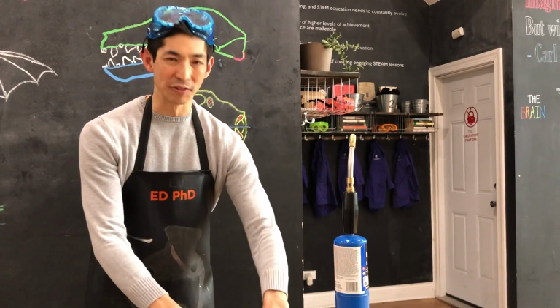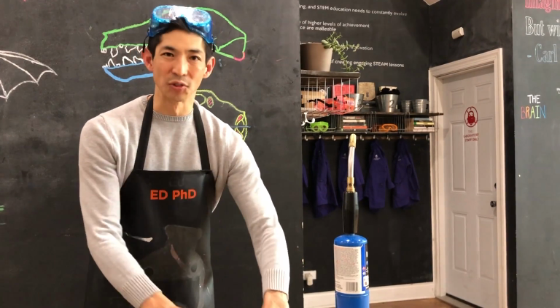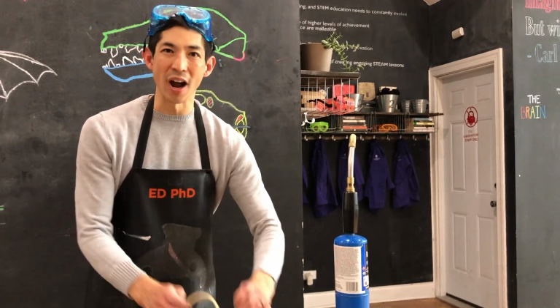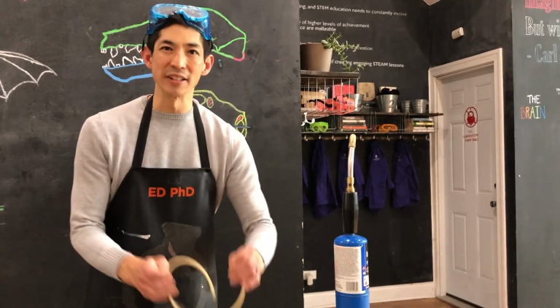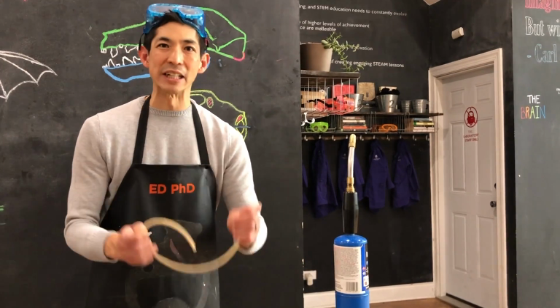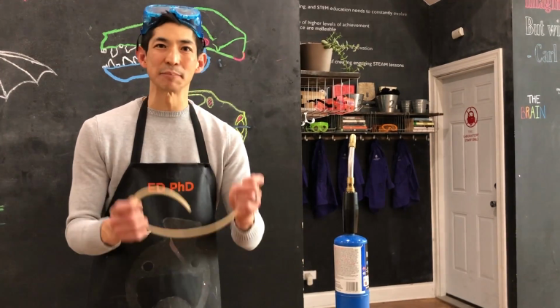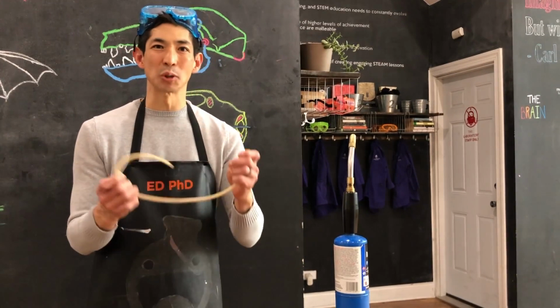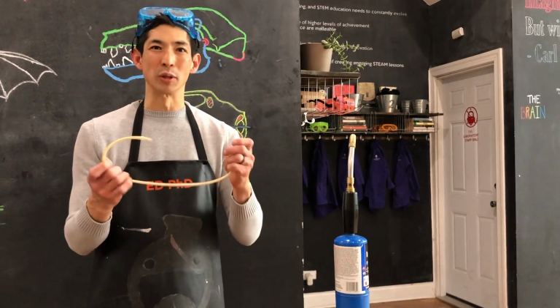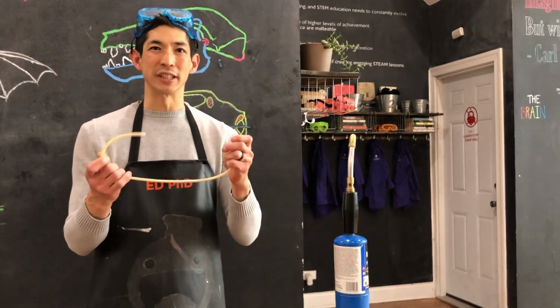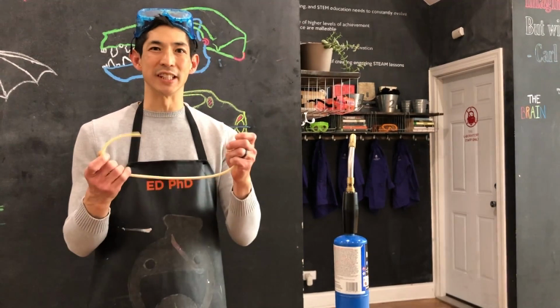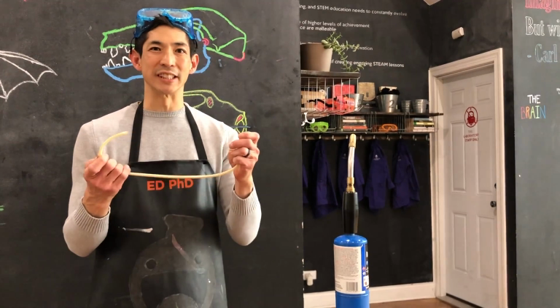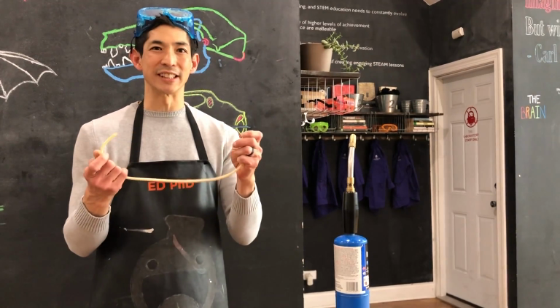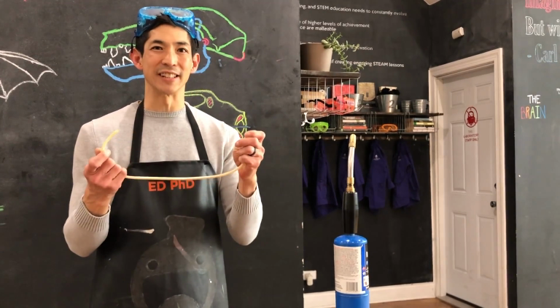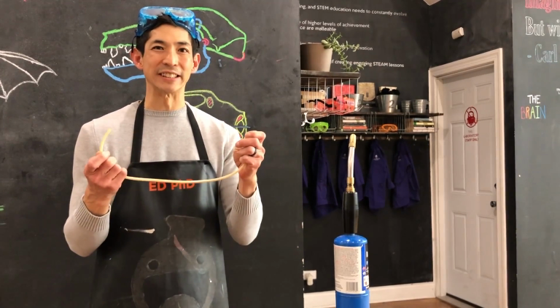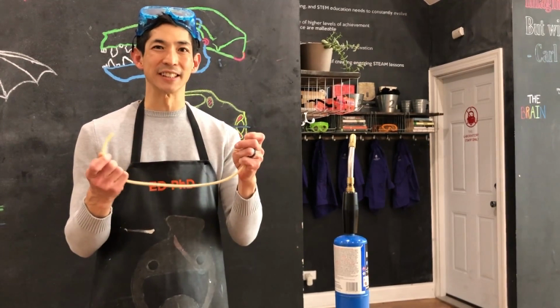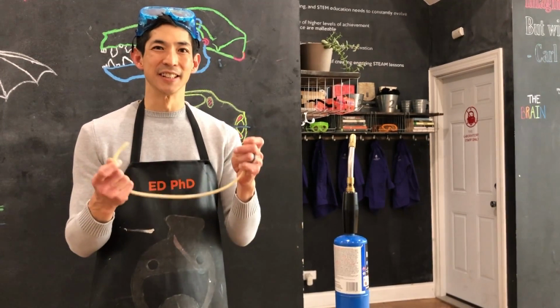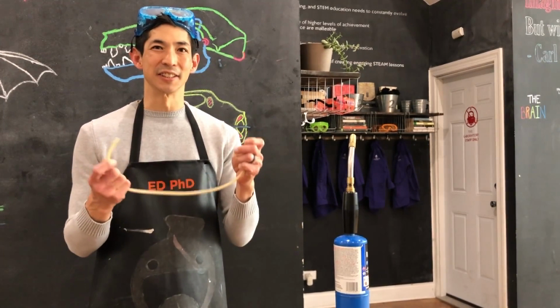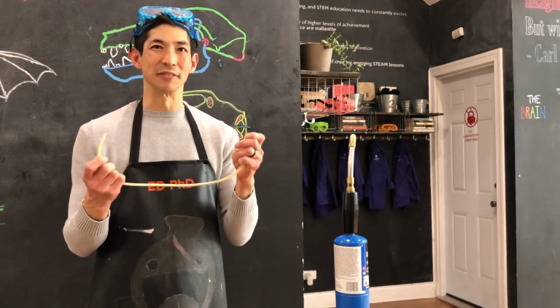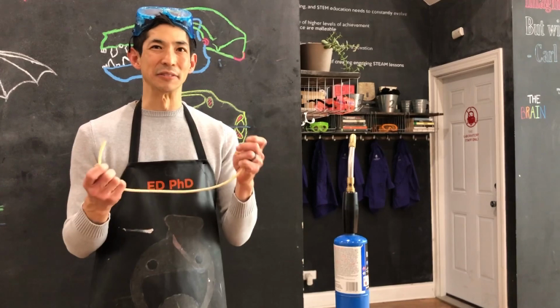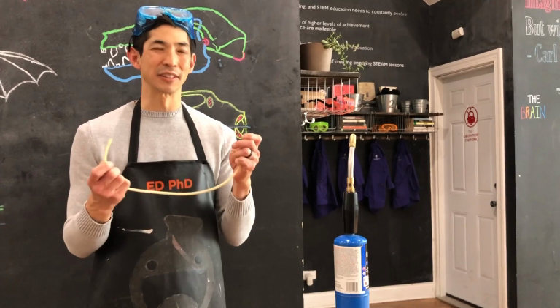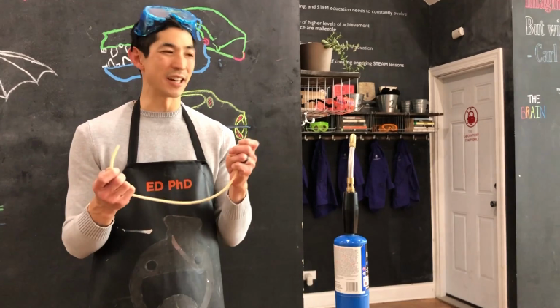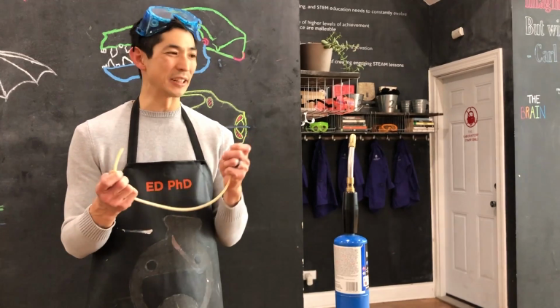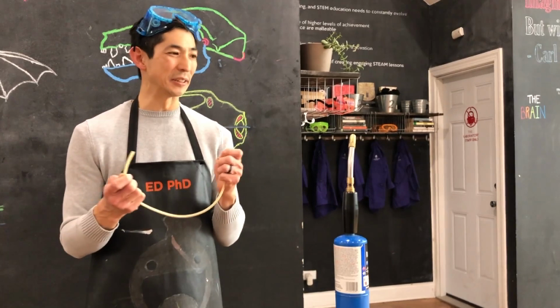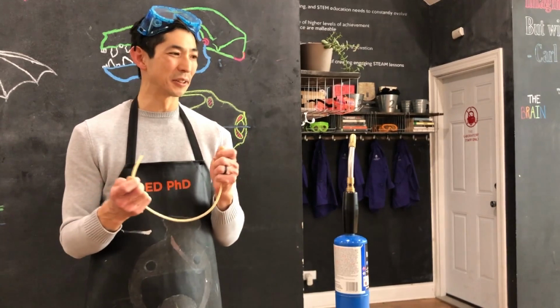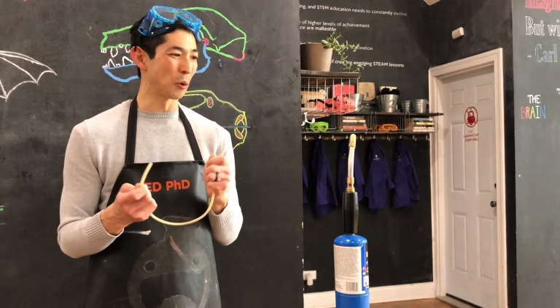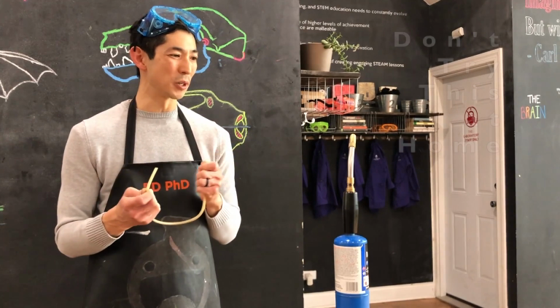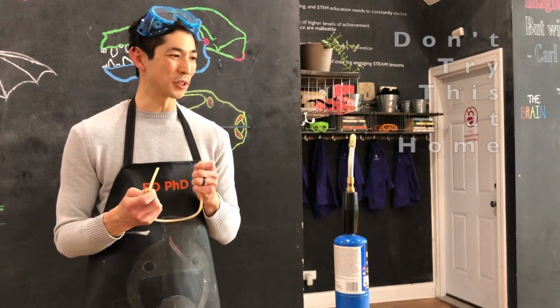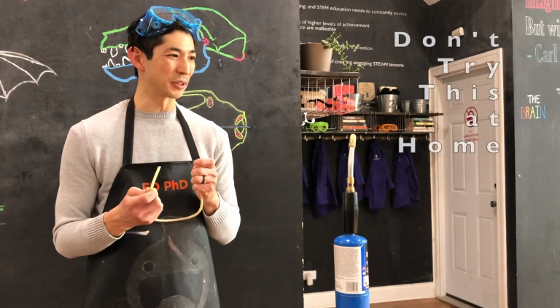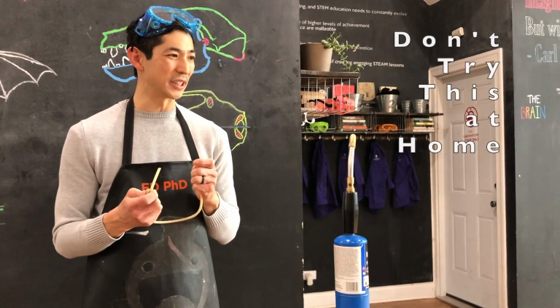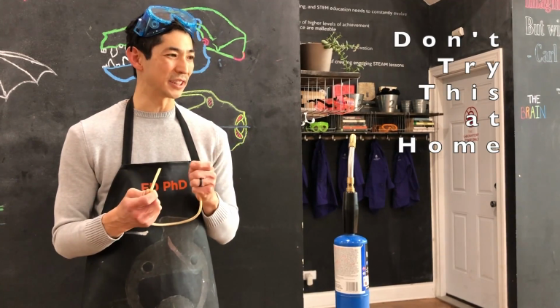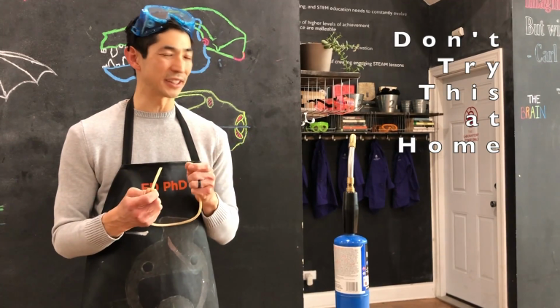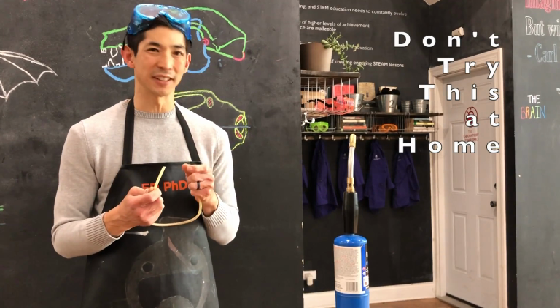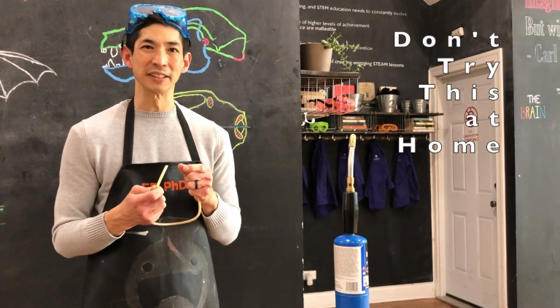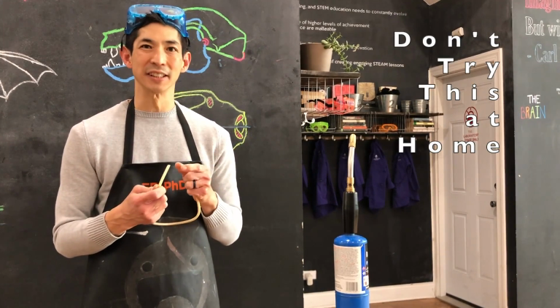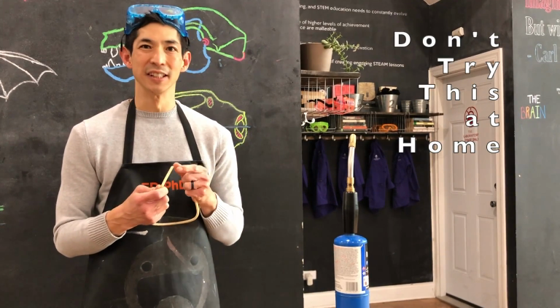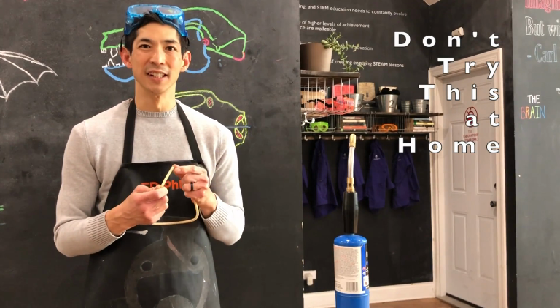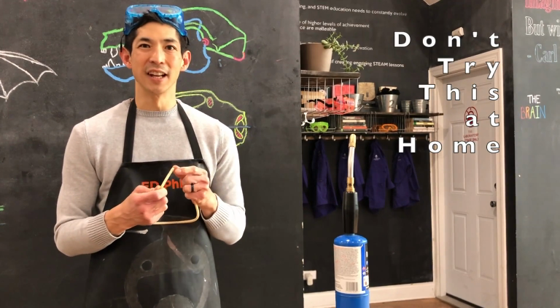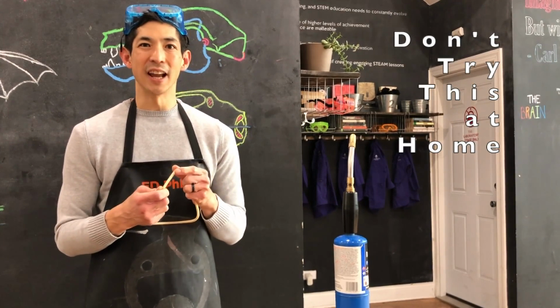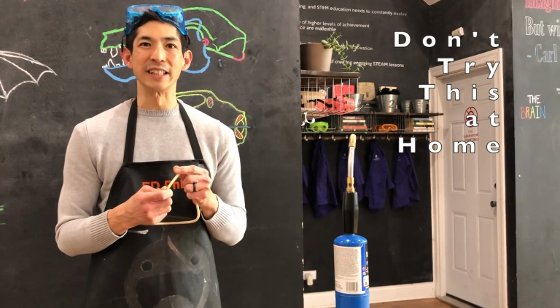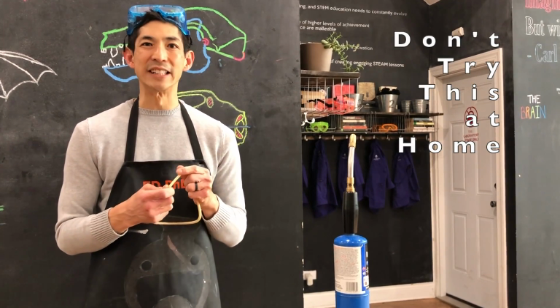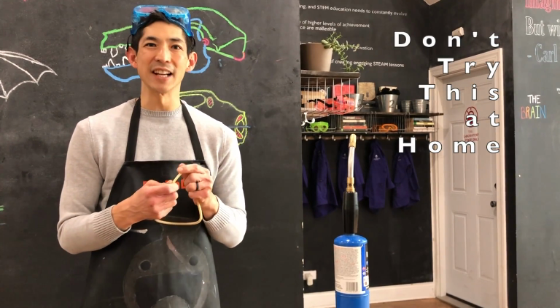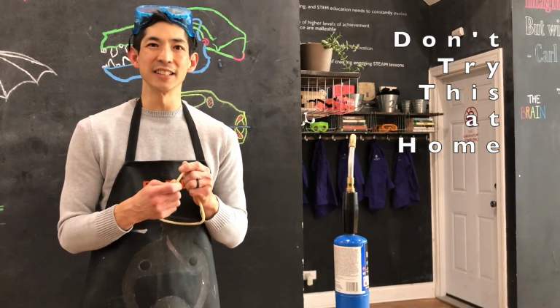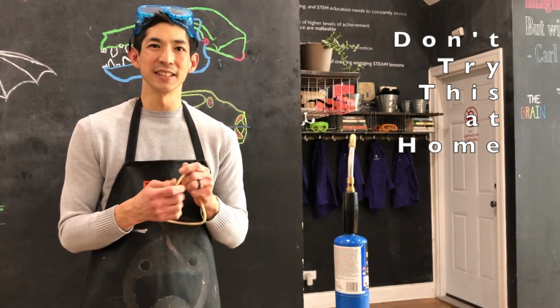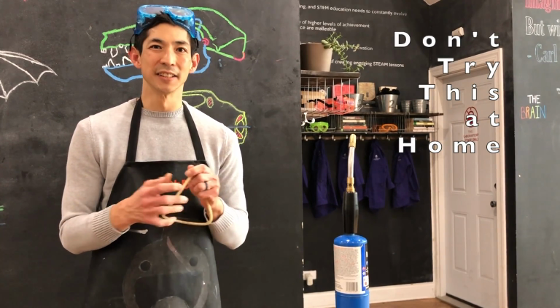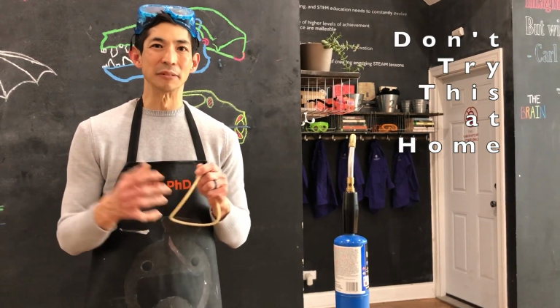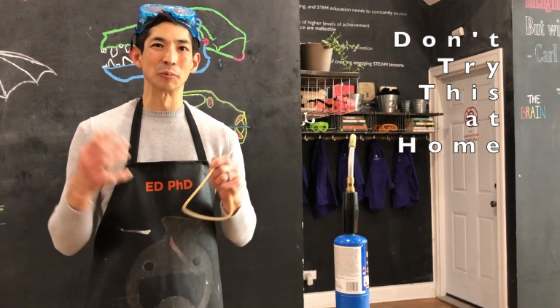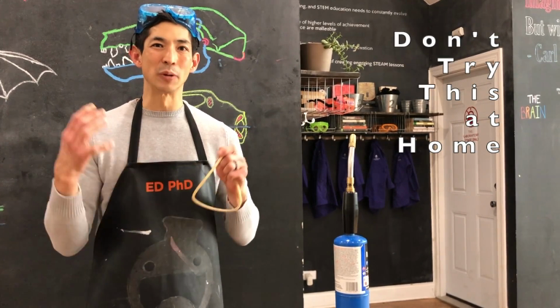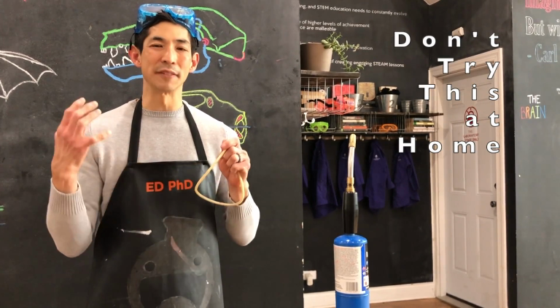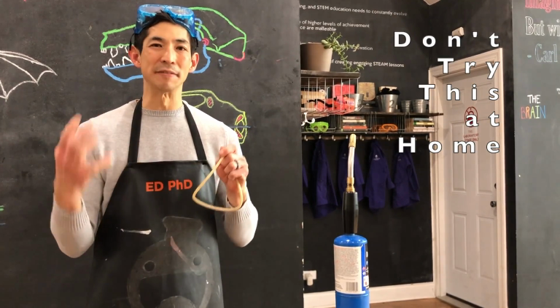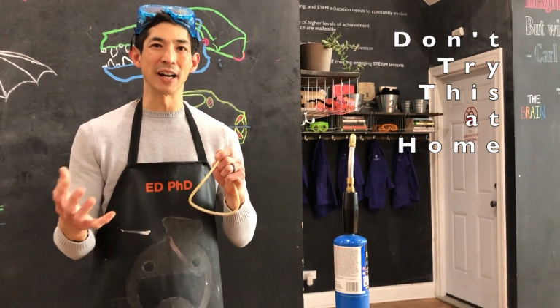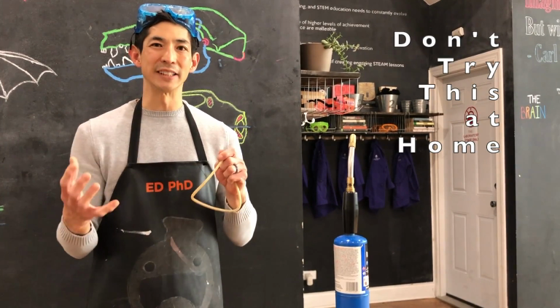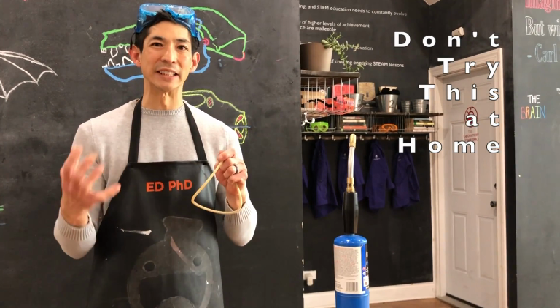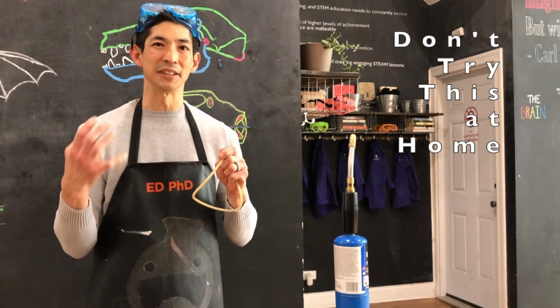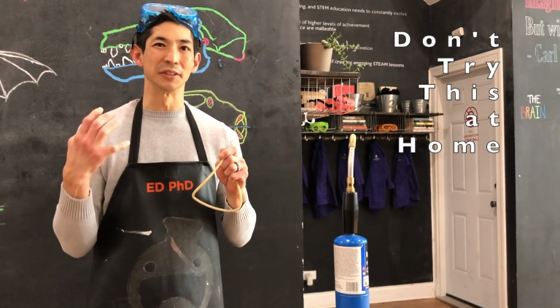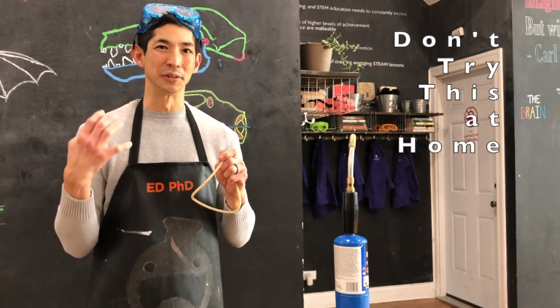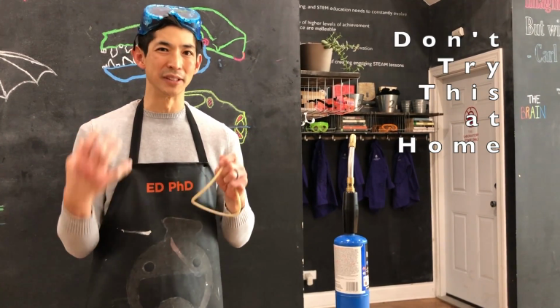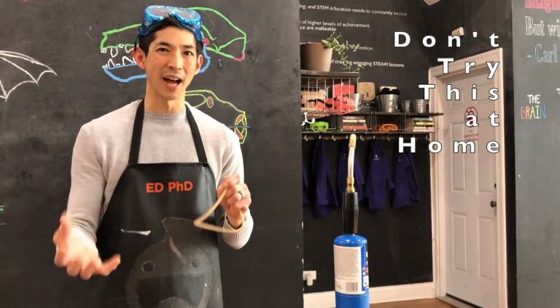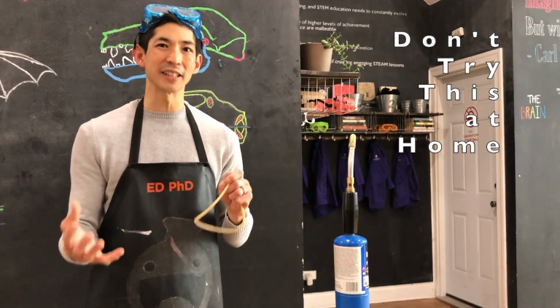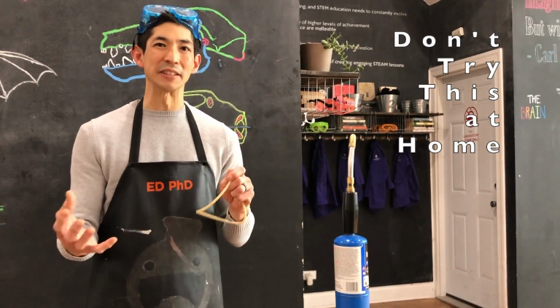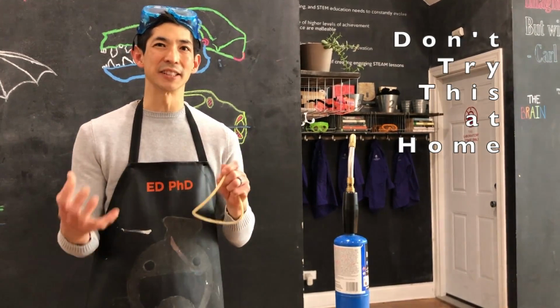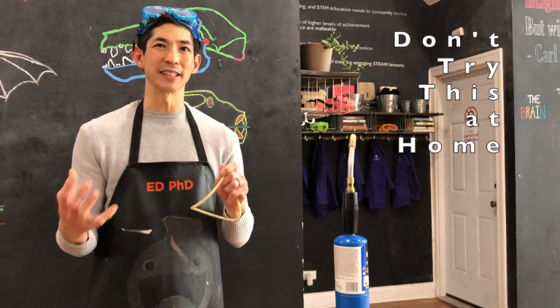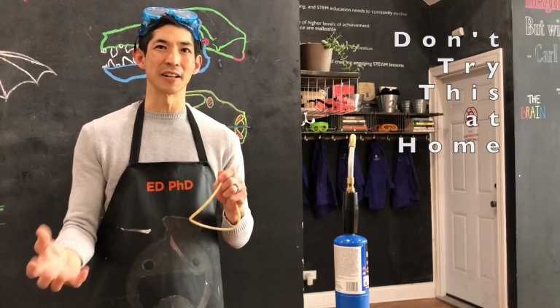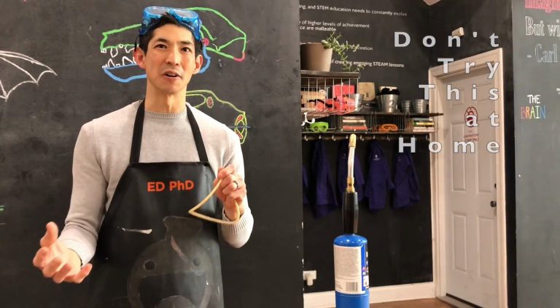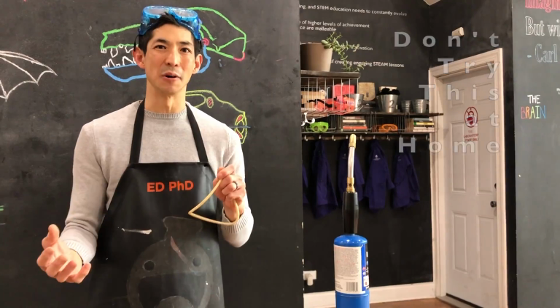What we have here is ground up tortilla shells — ground up corn tortilla shells. And again, we advise that you do not do this at home.